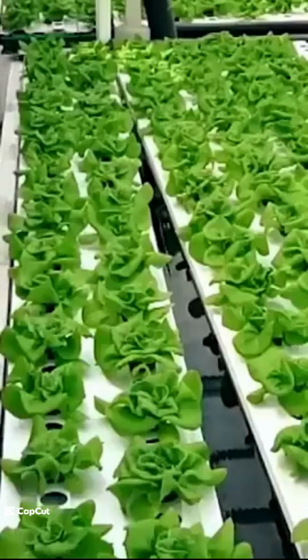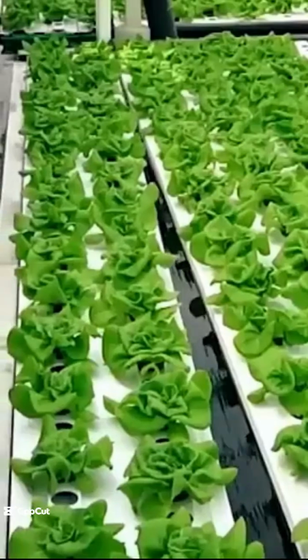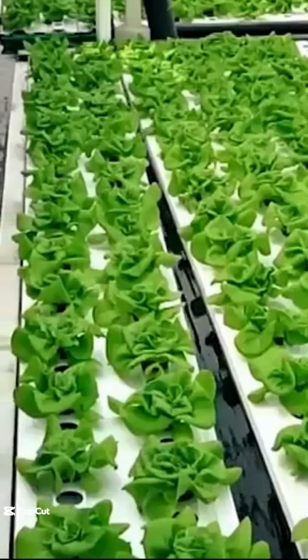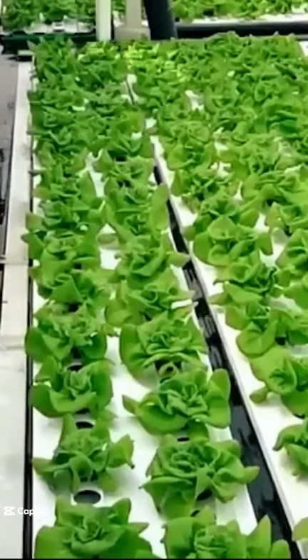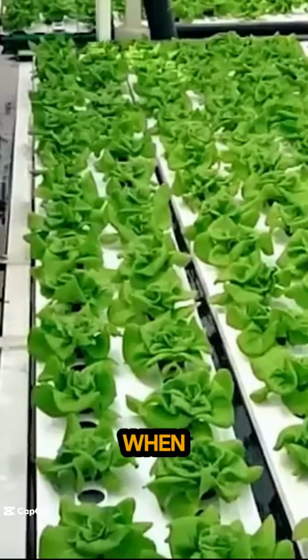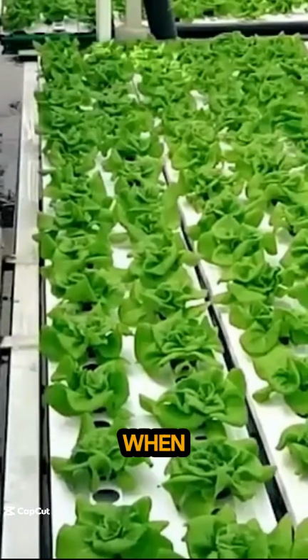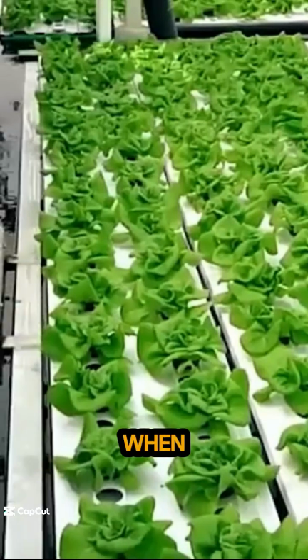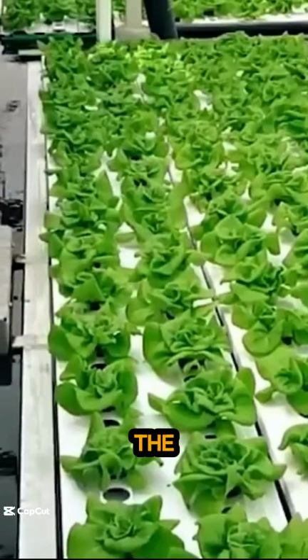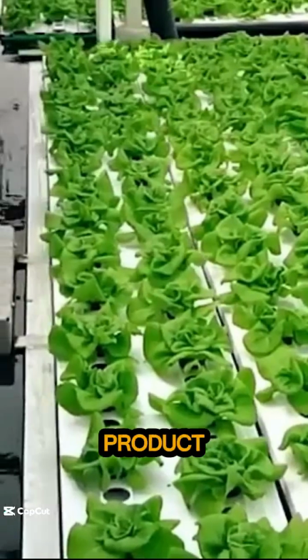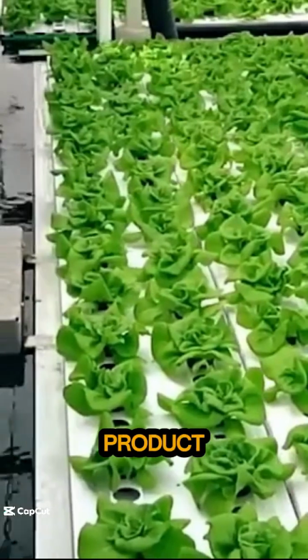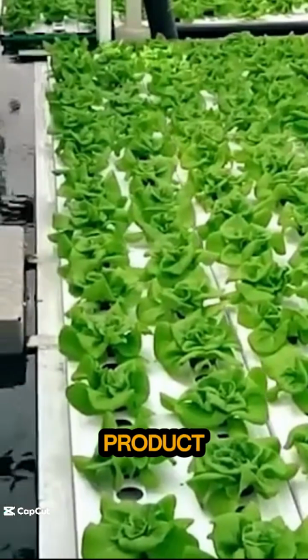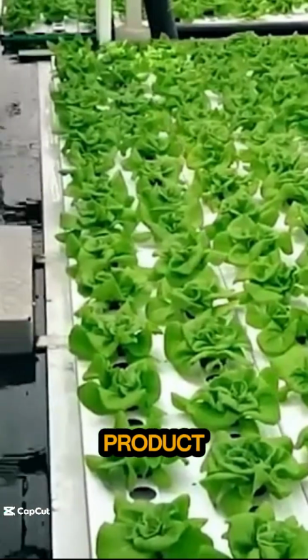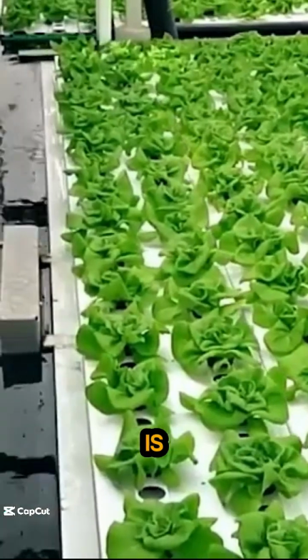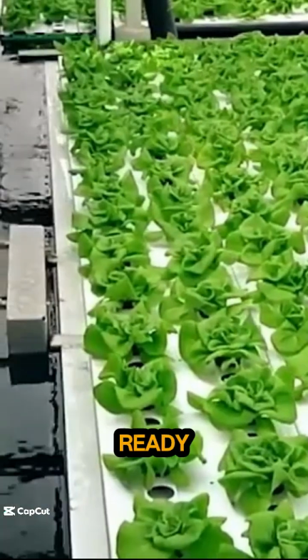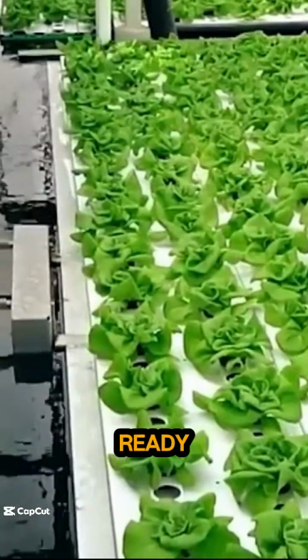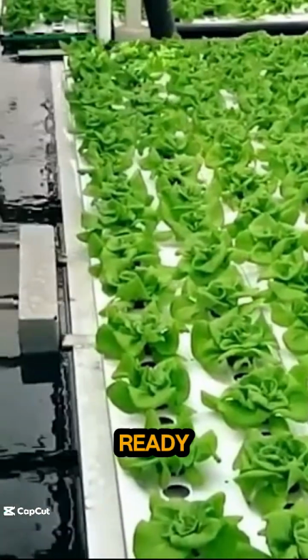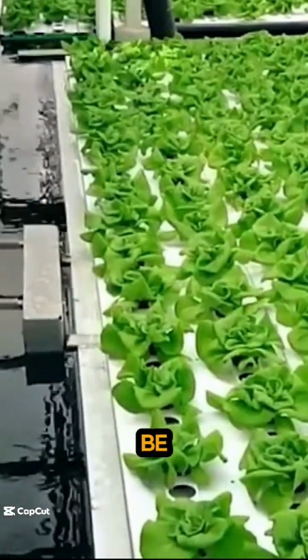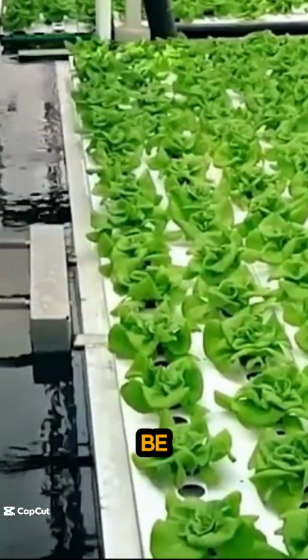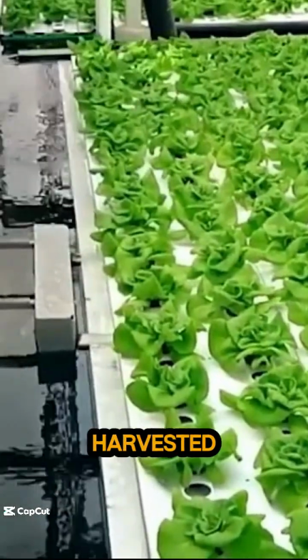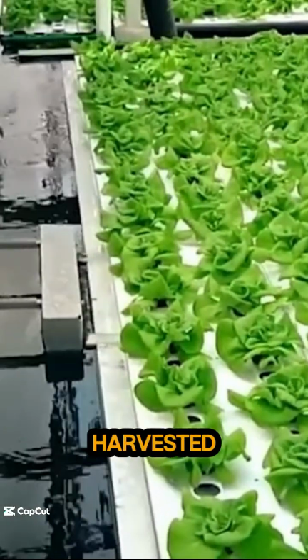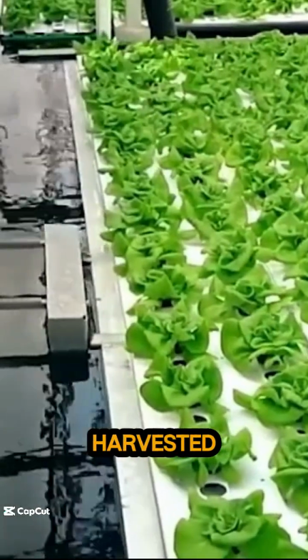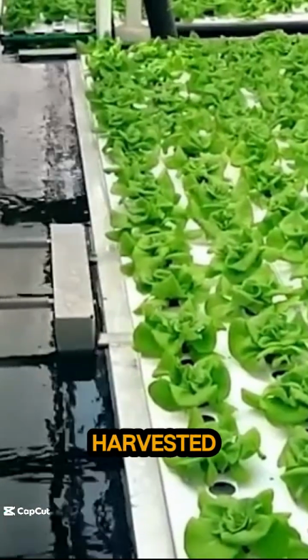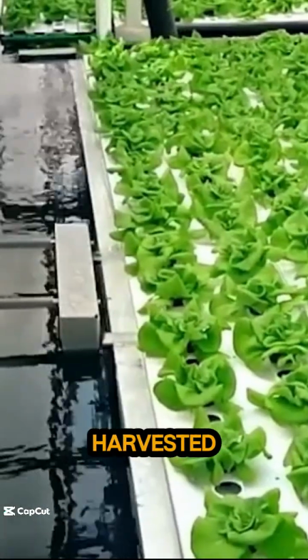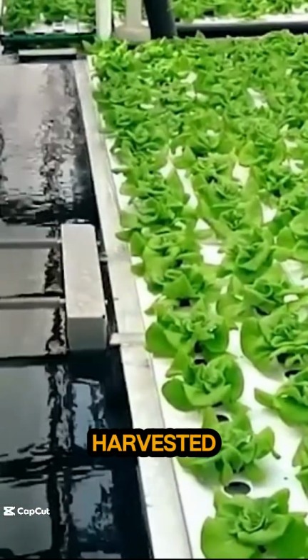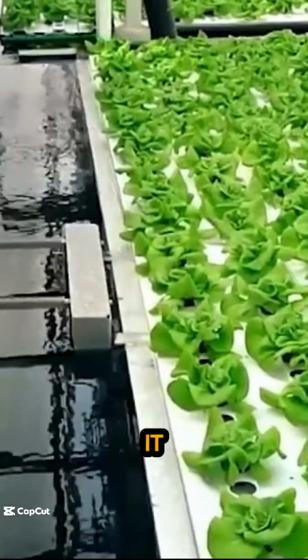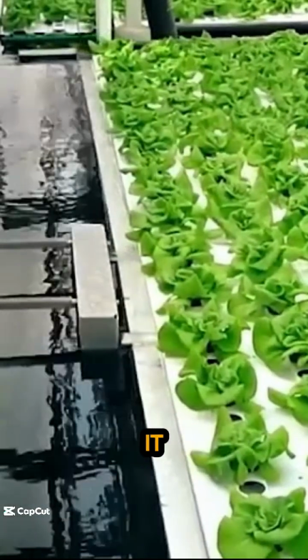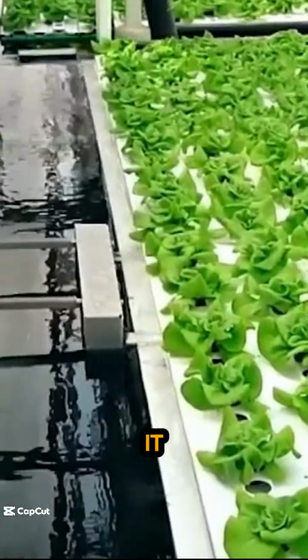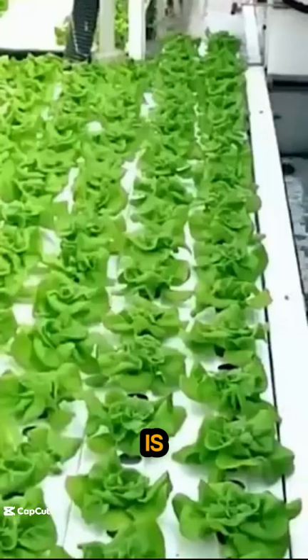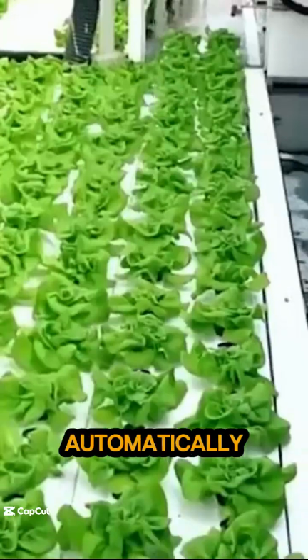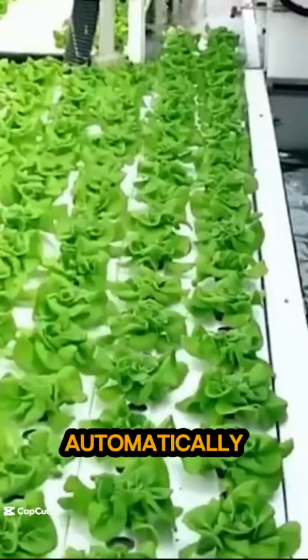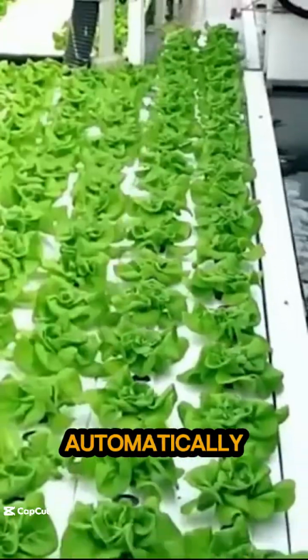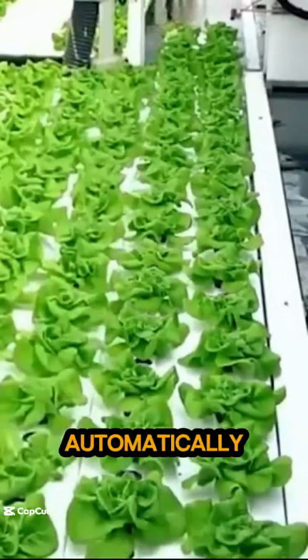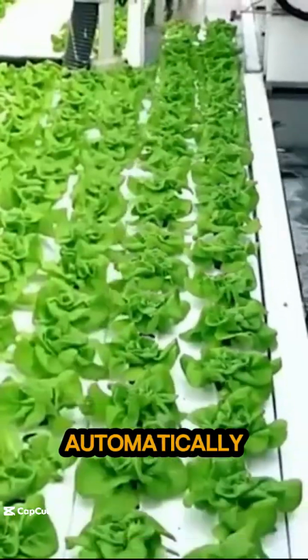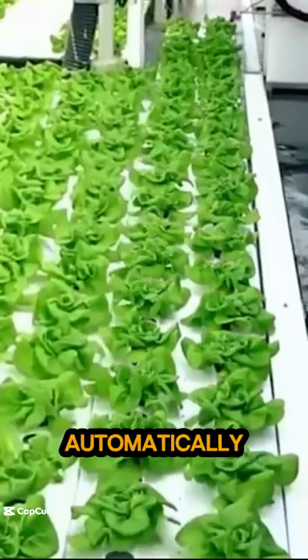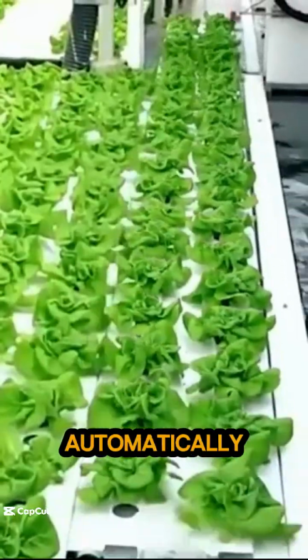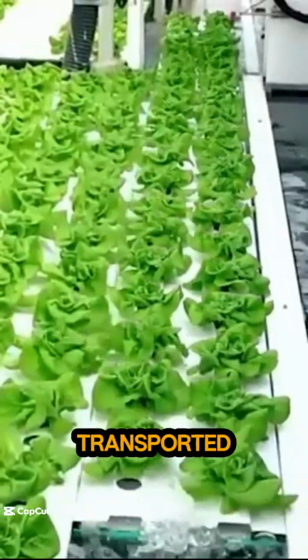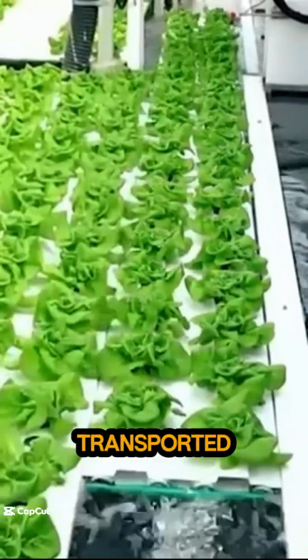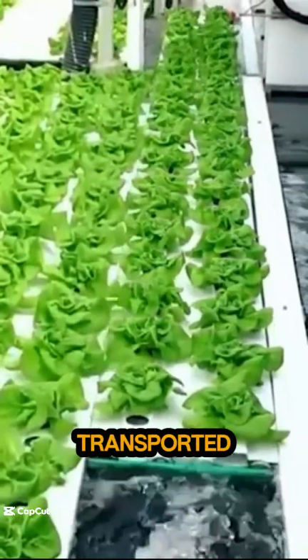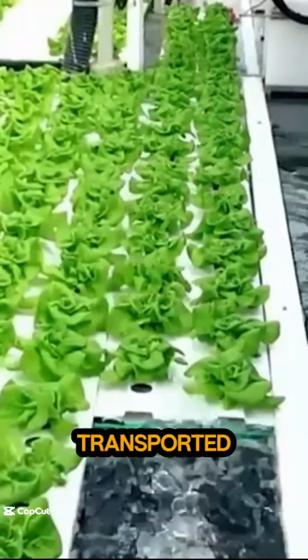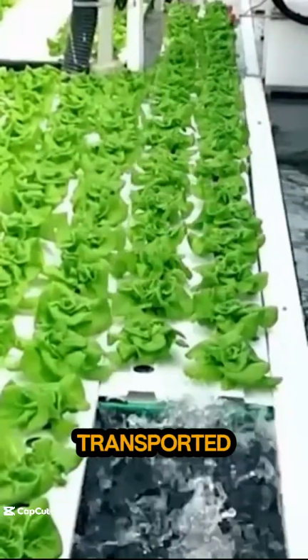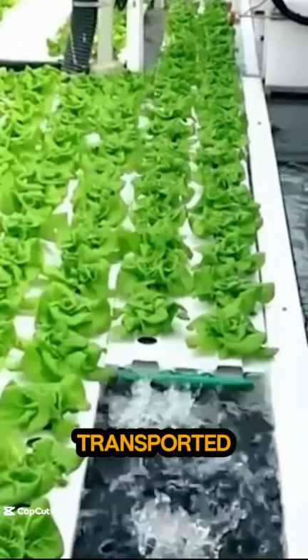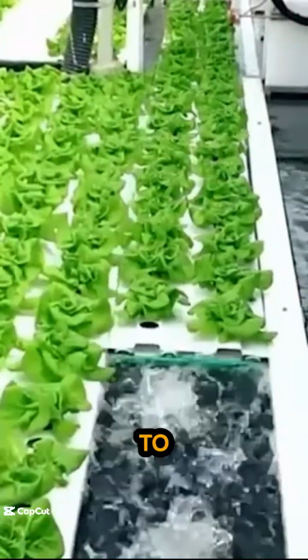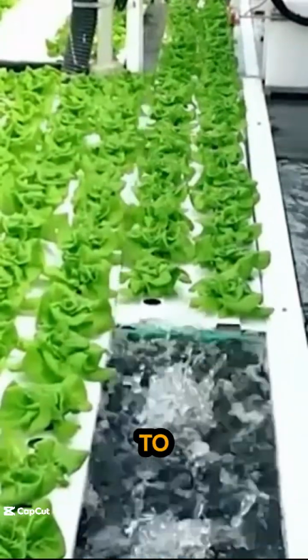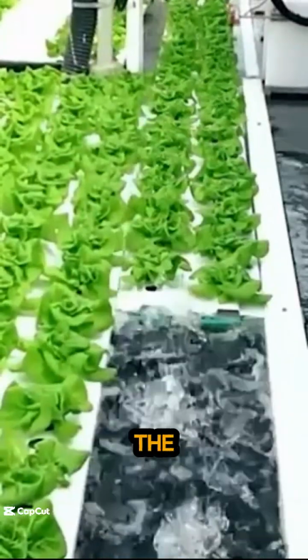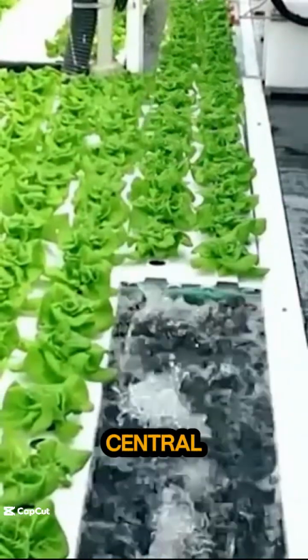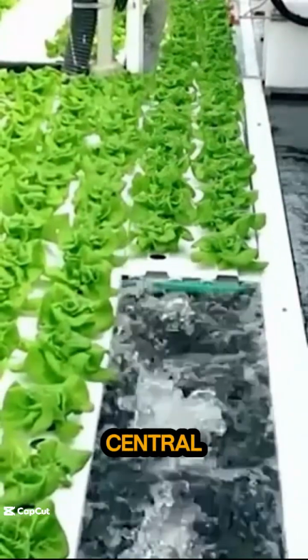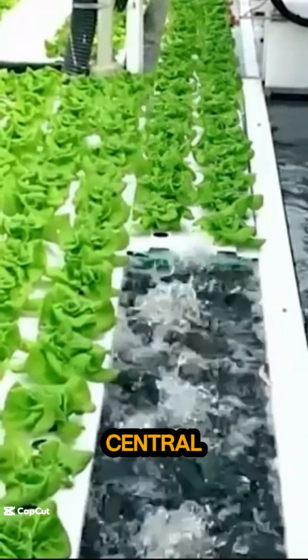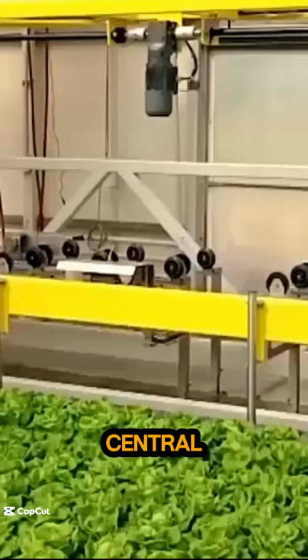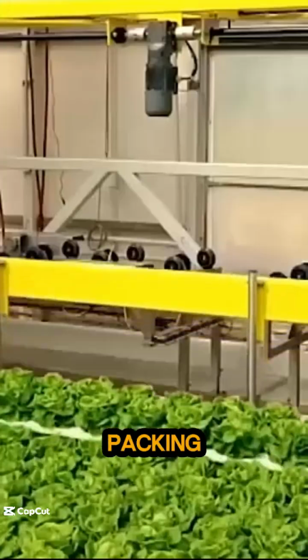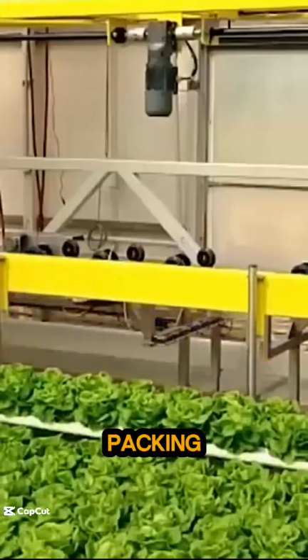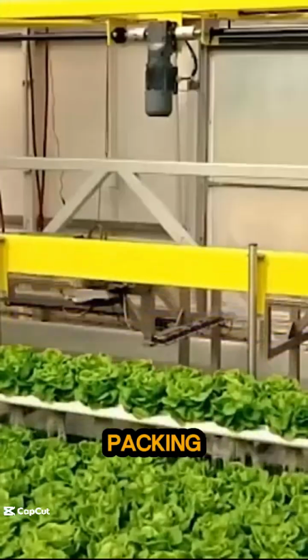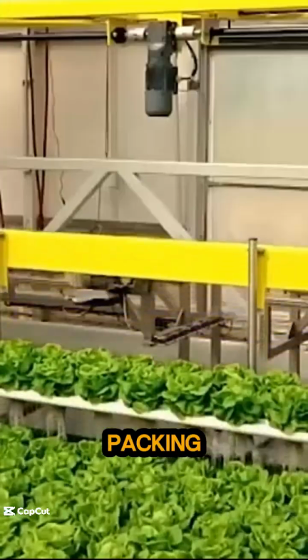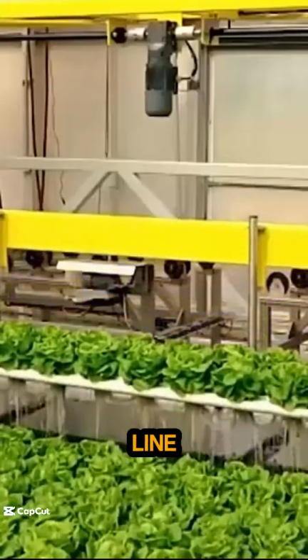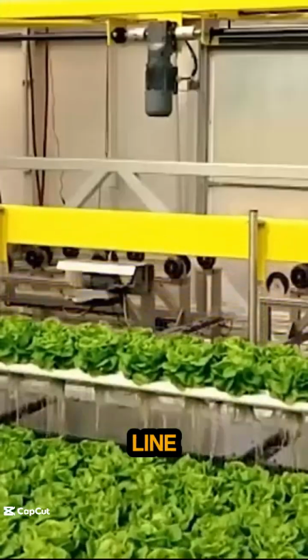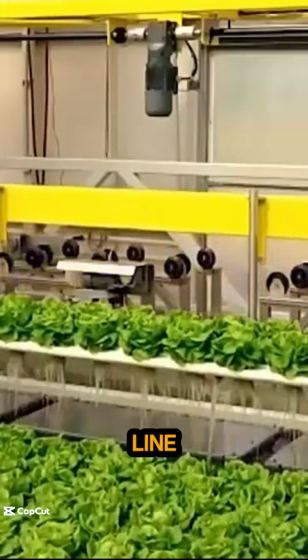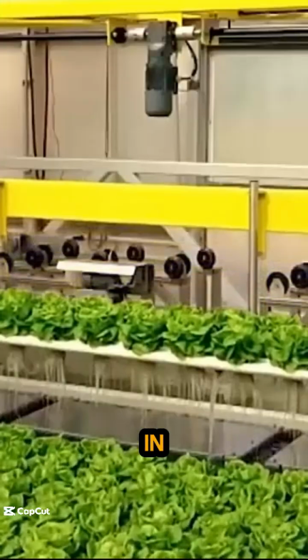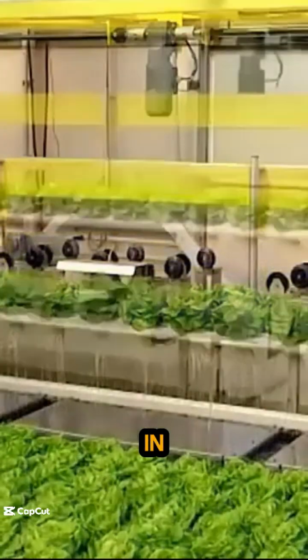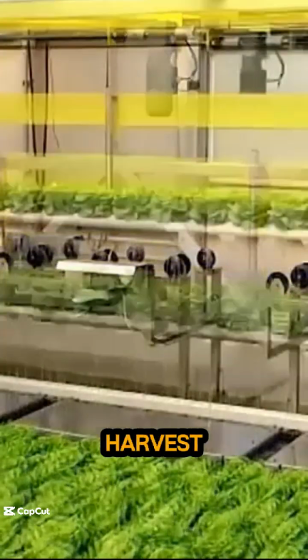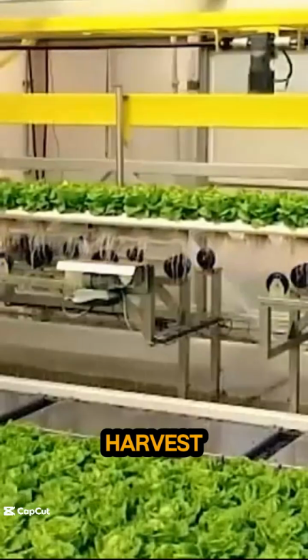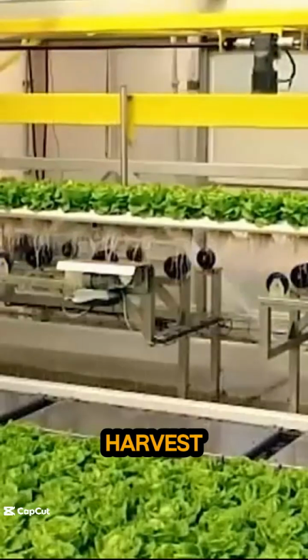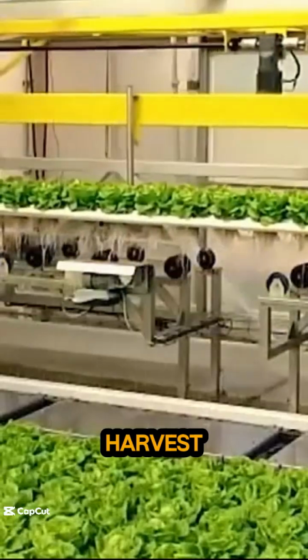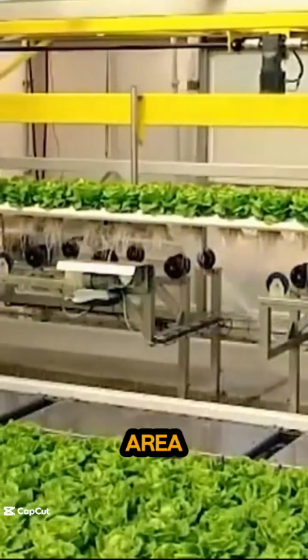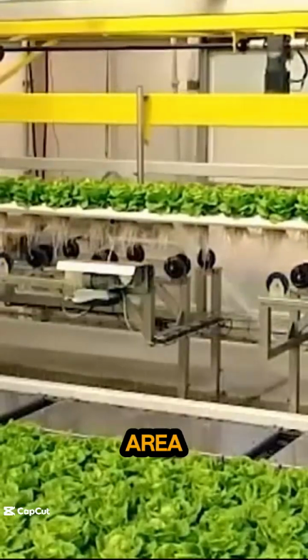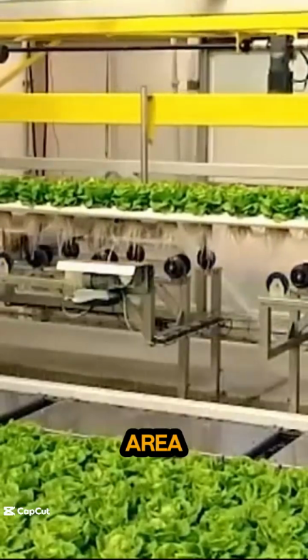When the product is ready to be harvested, it is automatically transported to the central packing line in the harvest area.